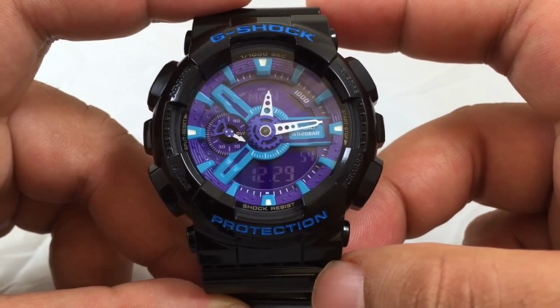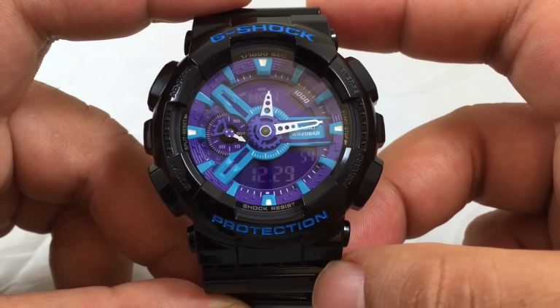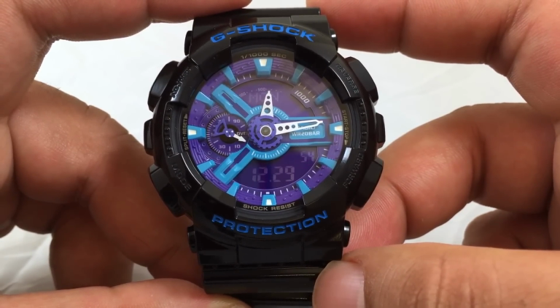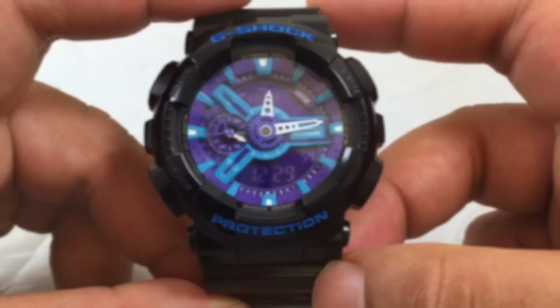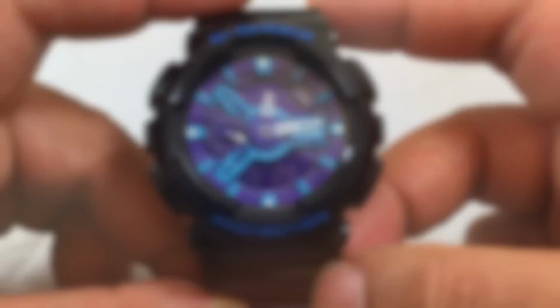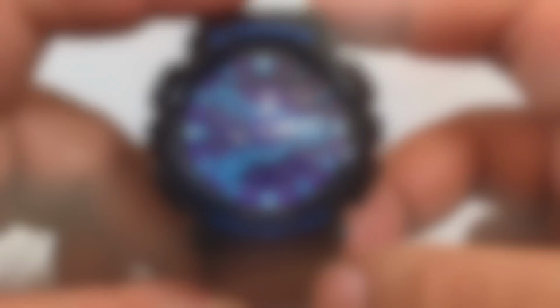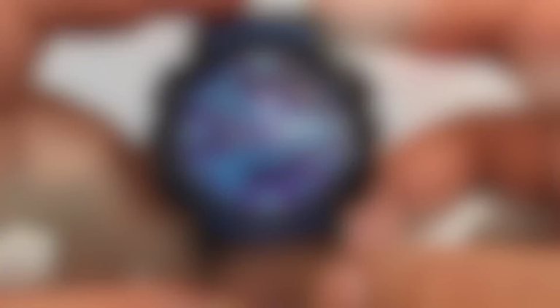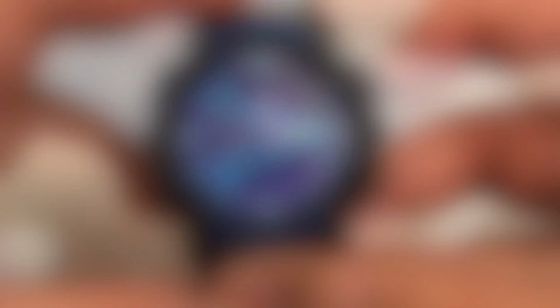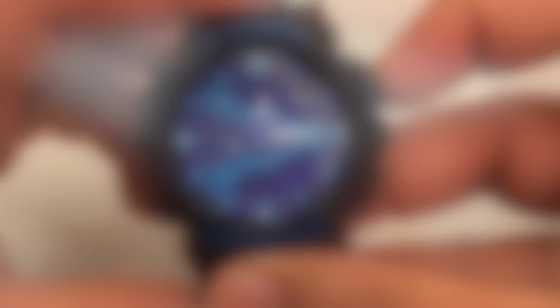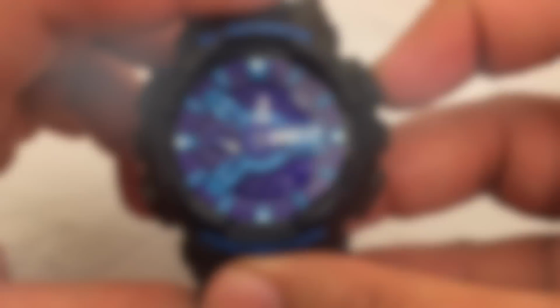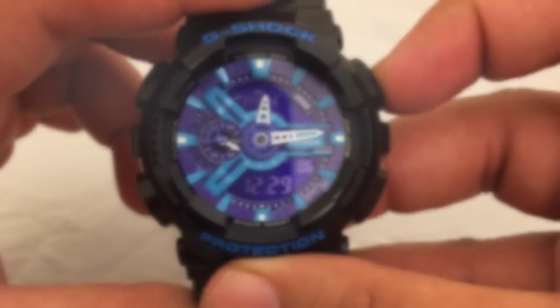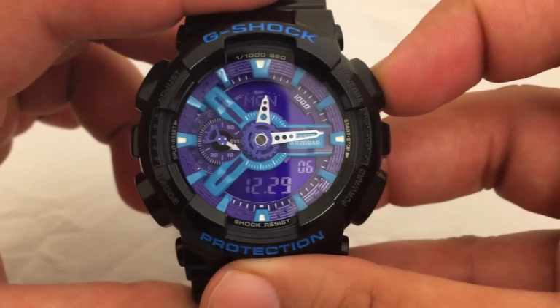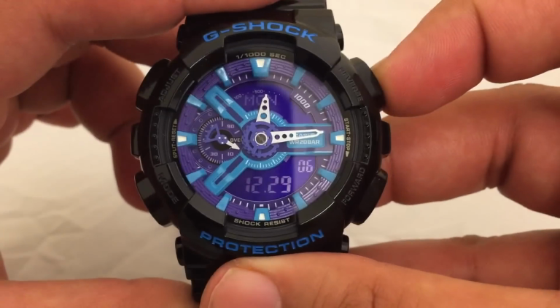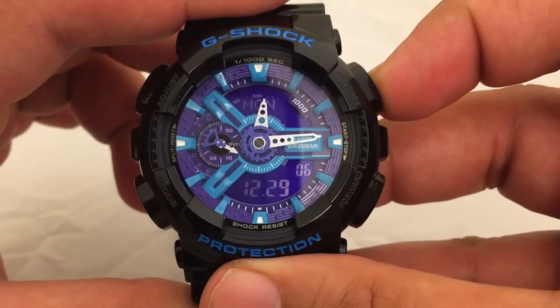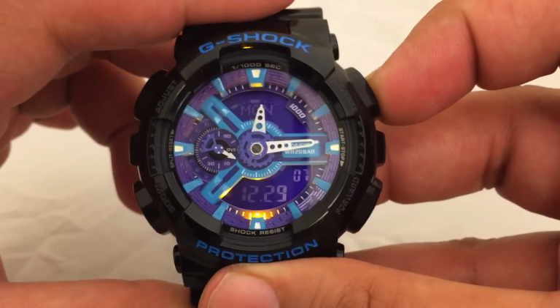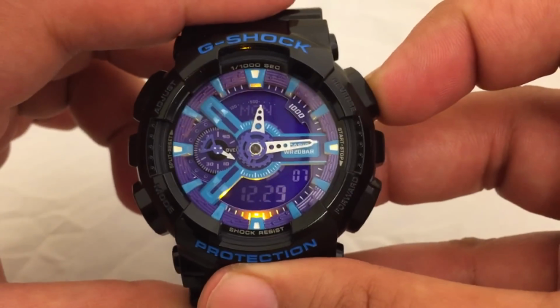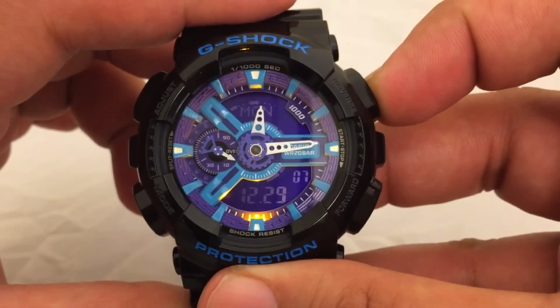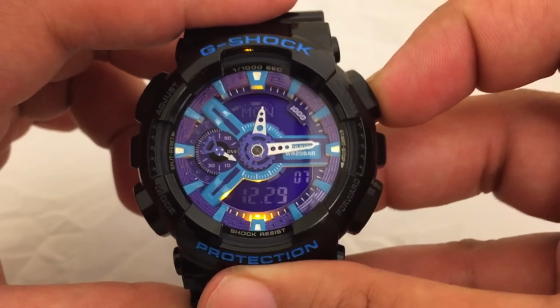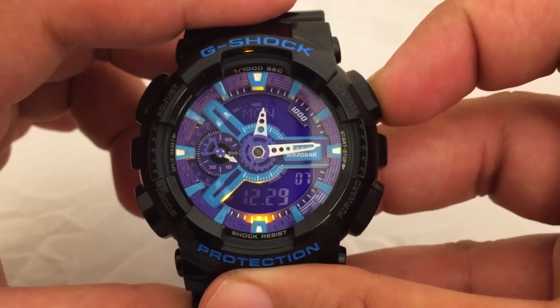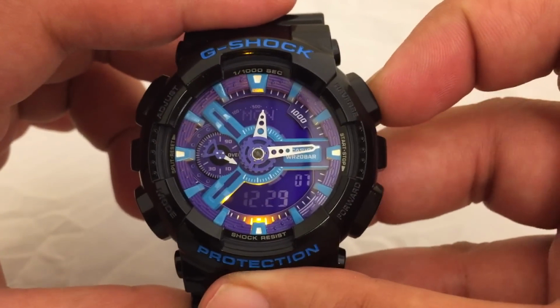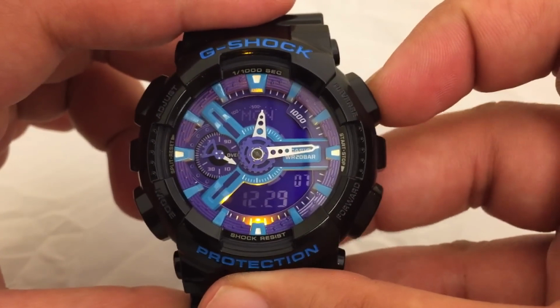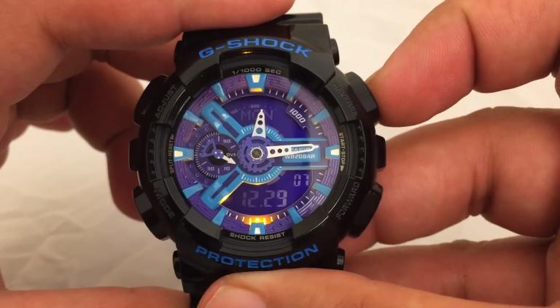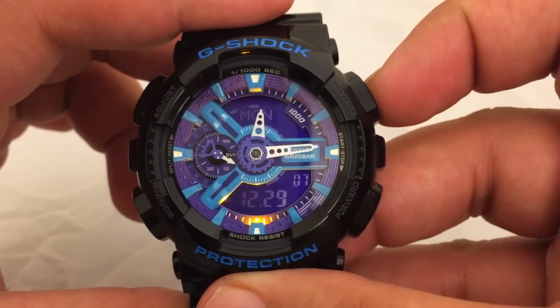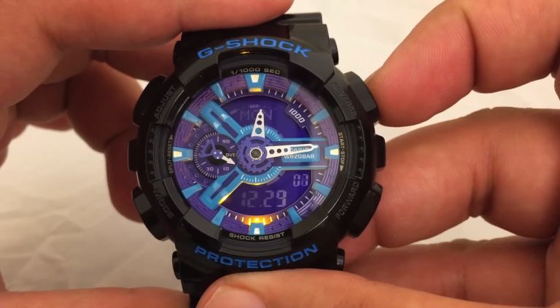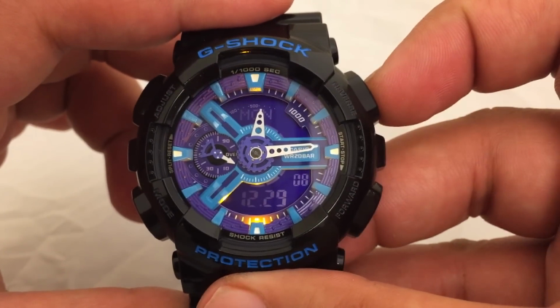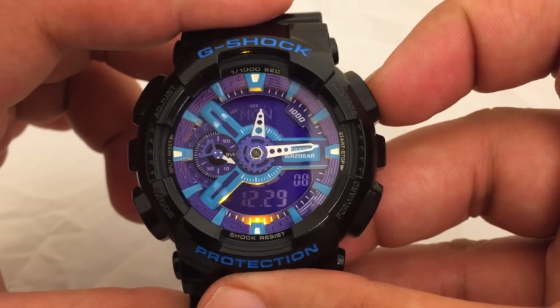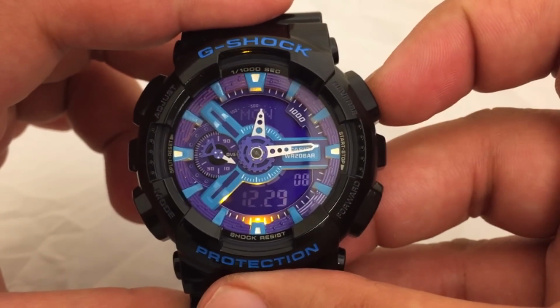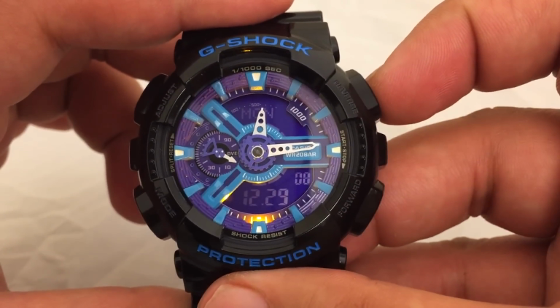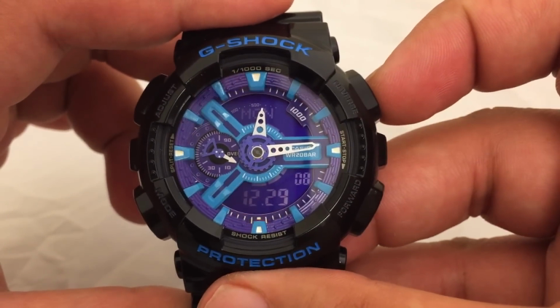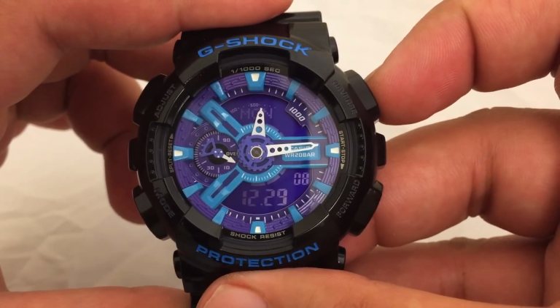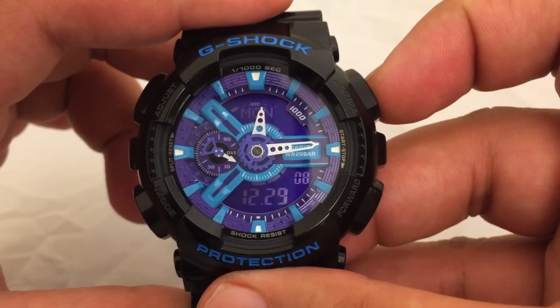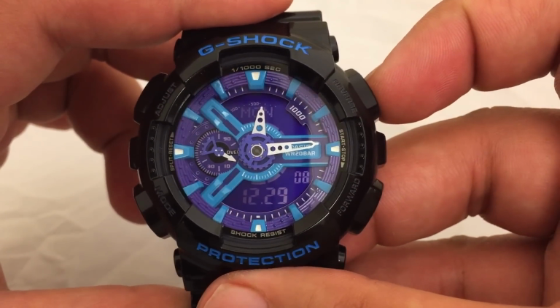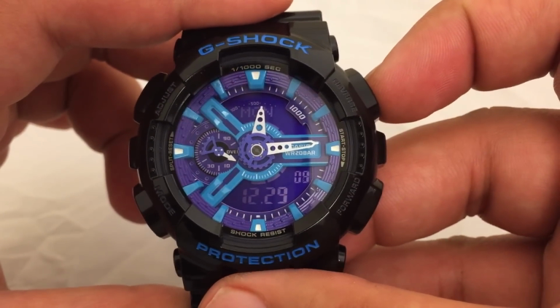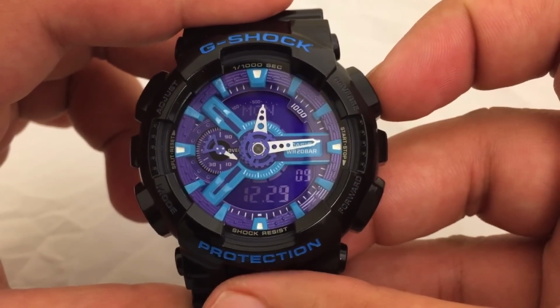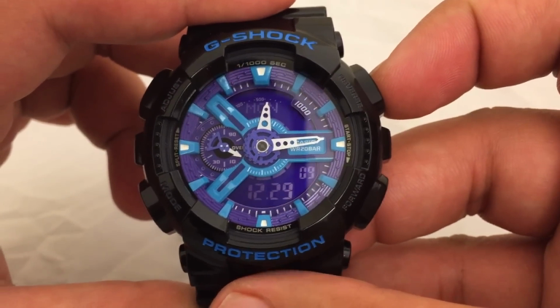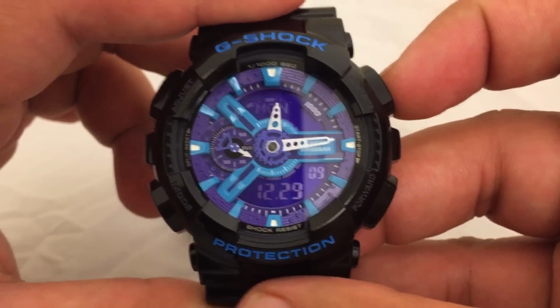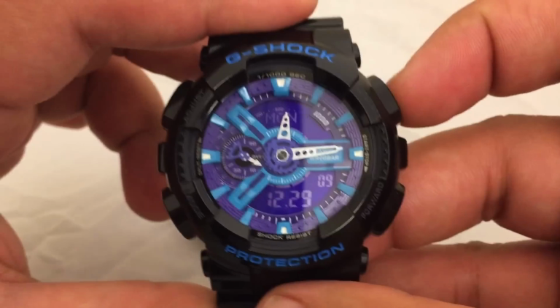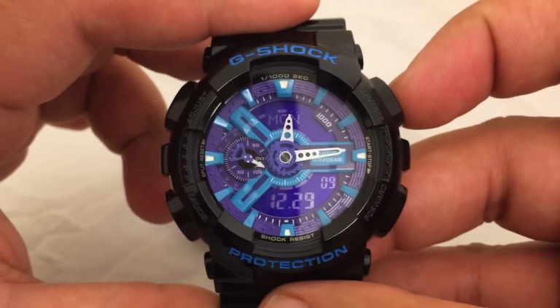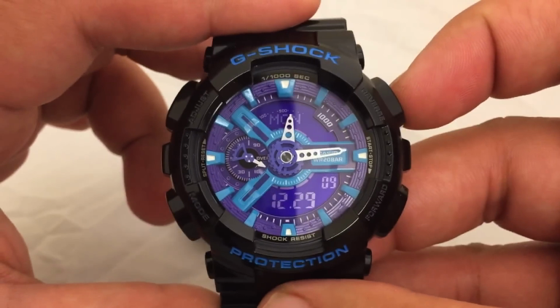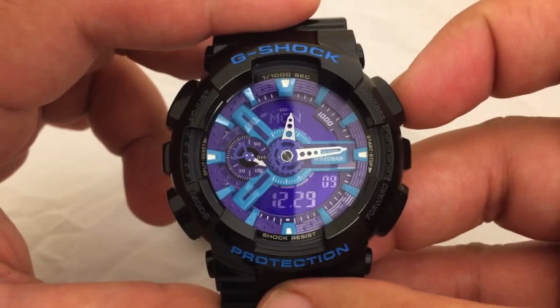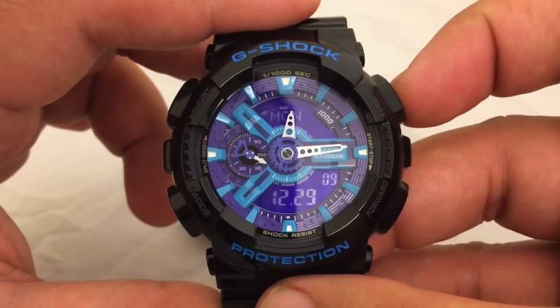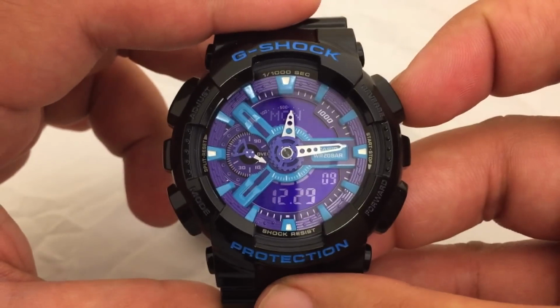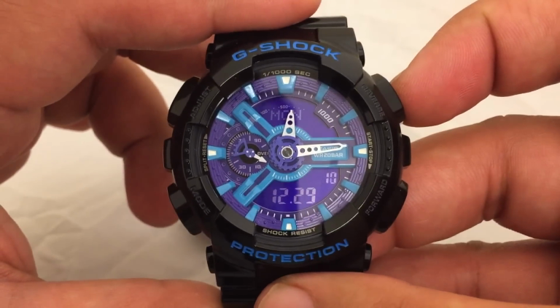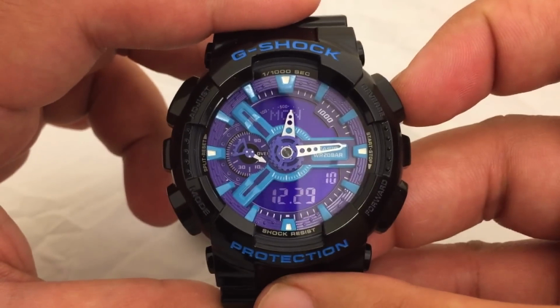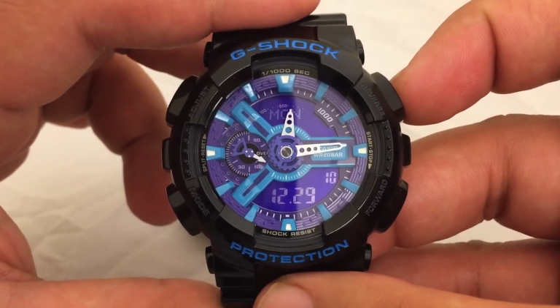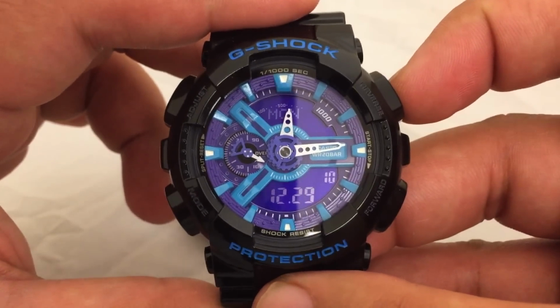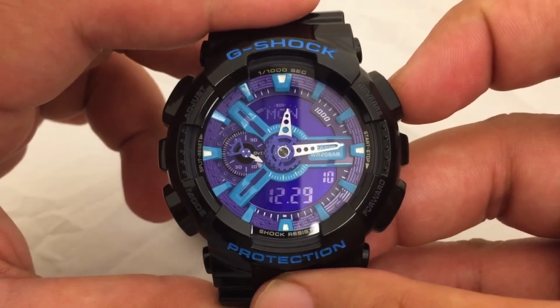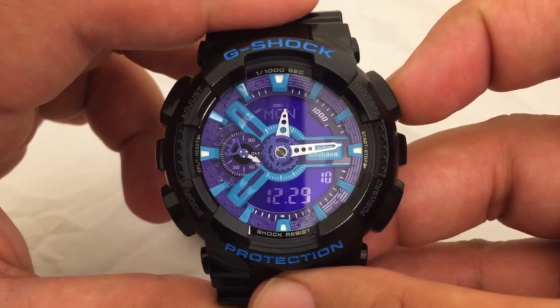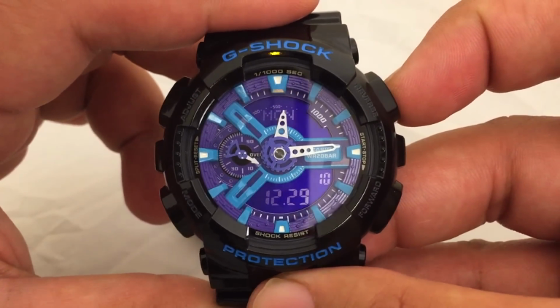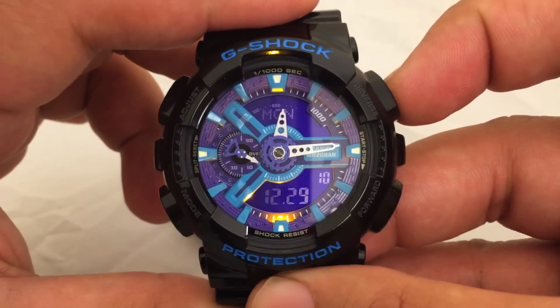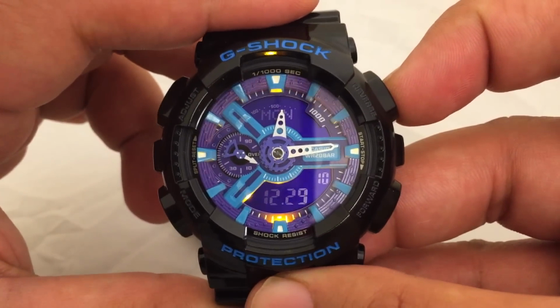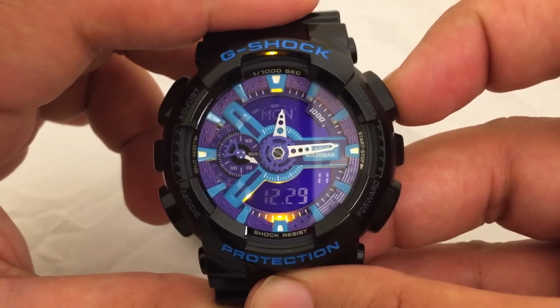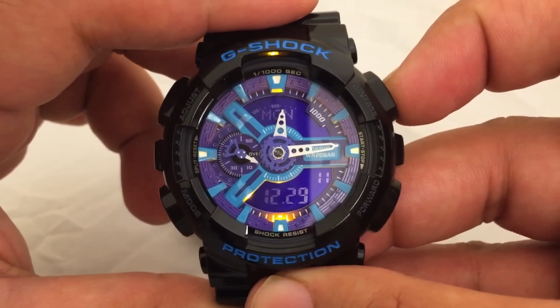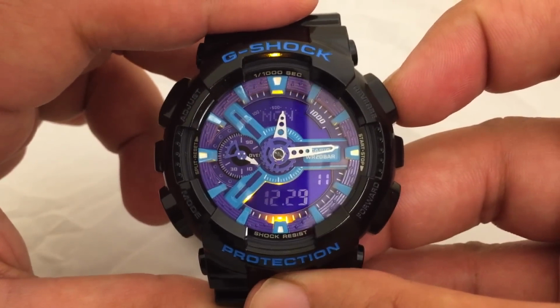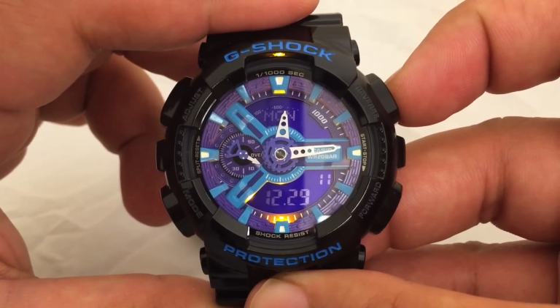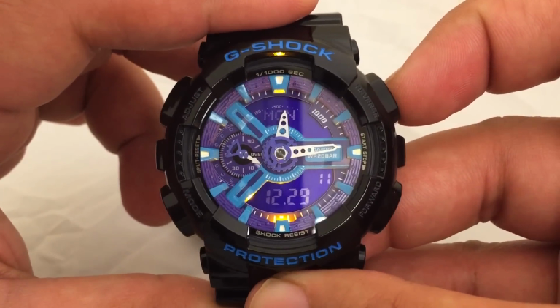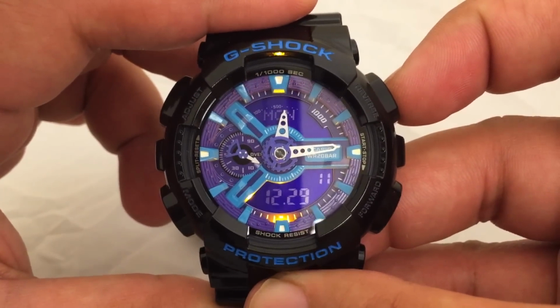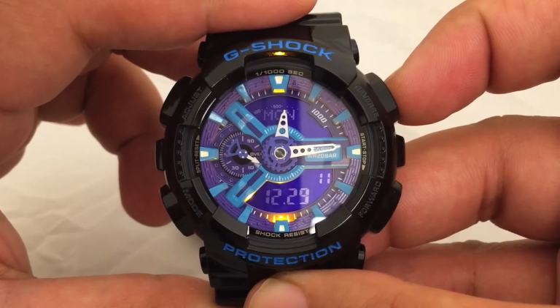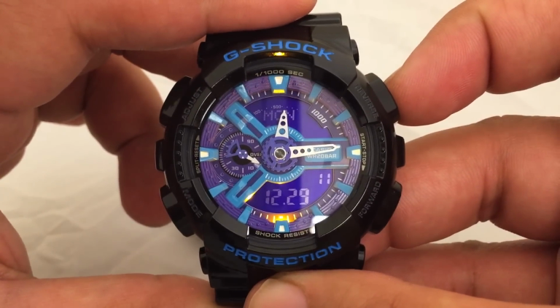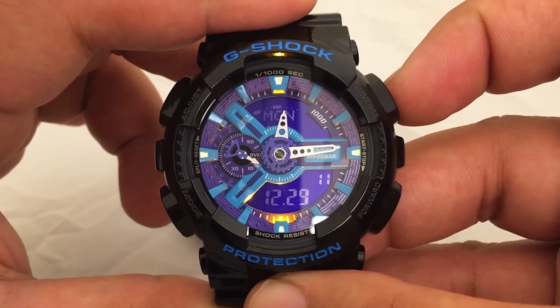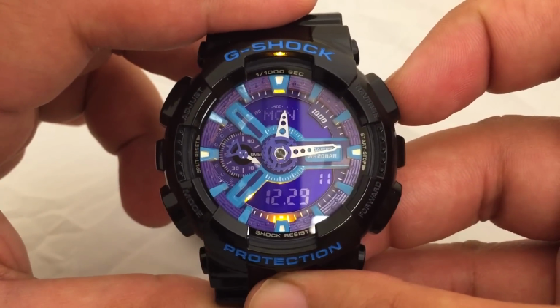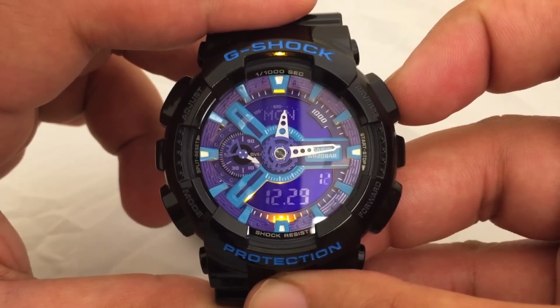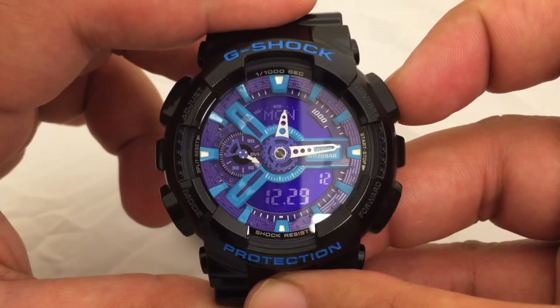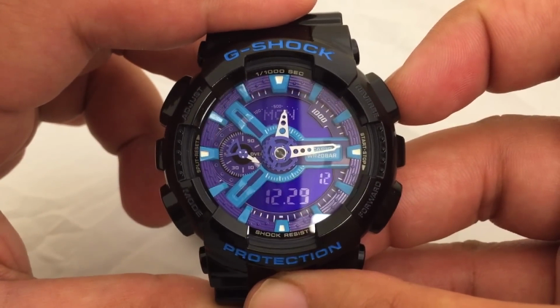Here is the LED light. You can change the duration of the light in the settings.